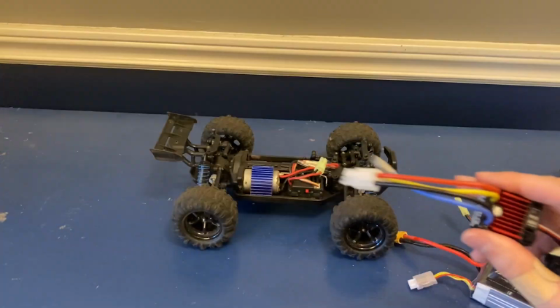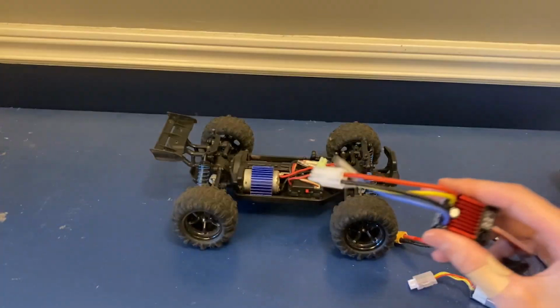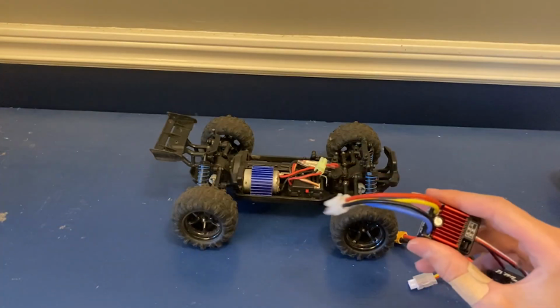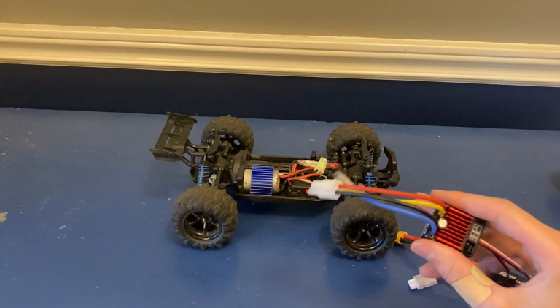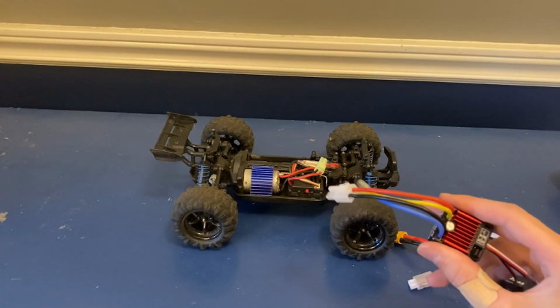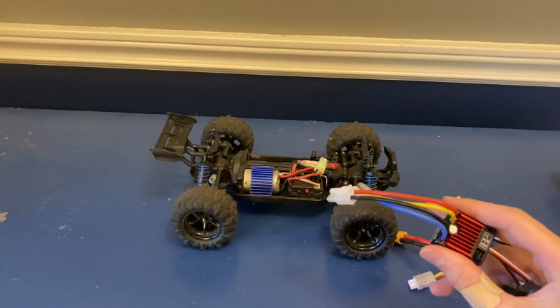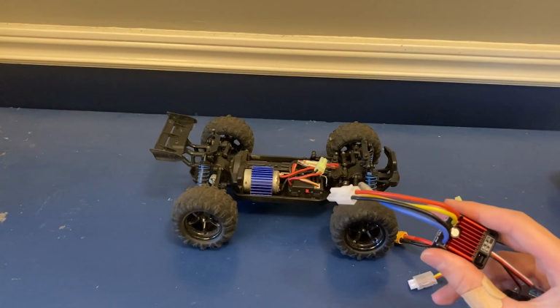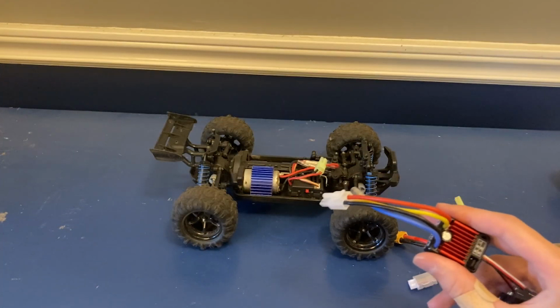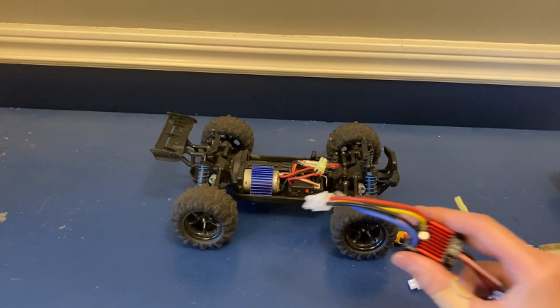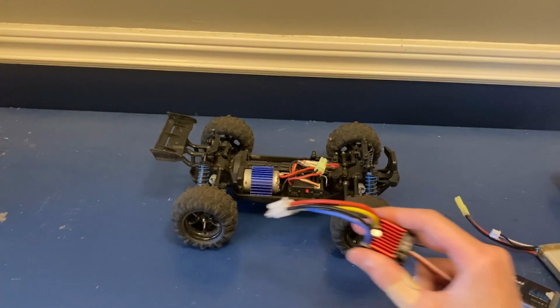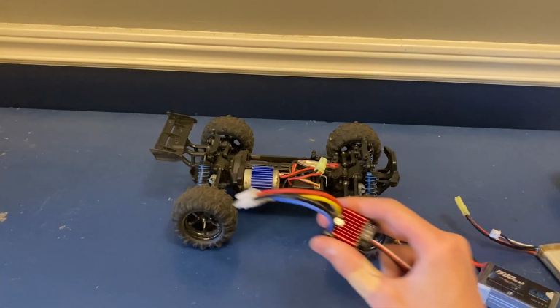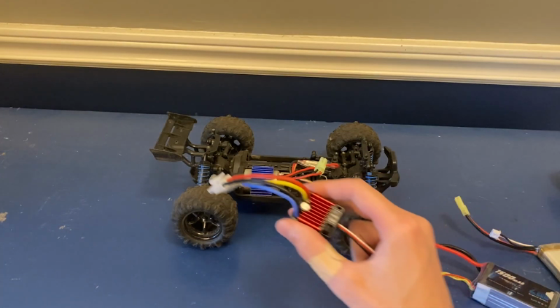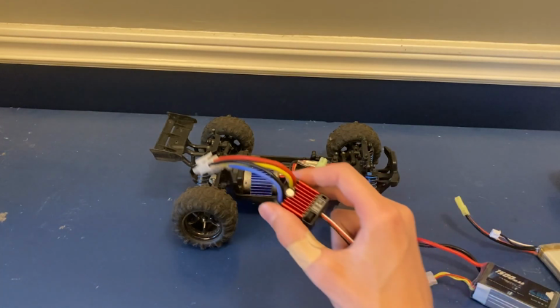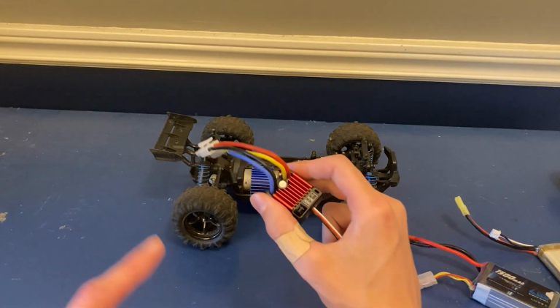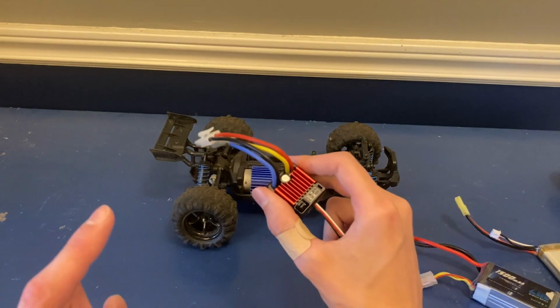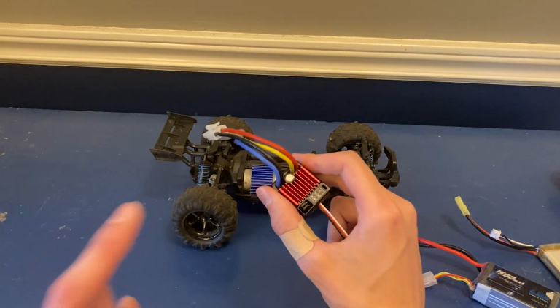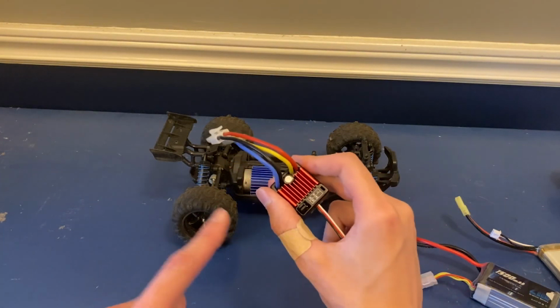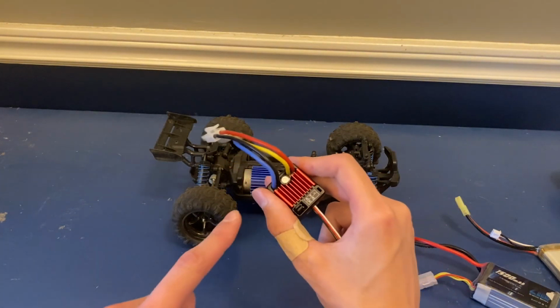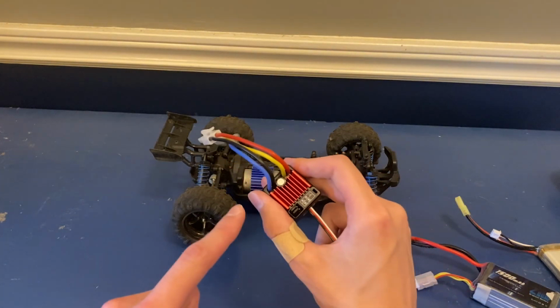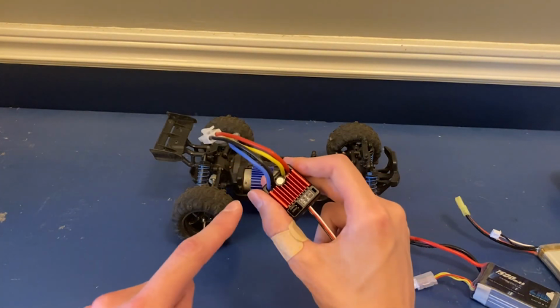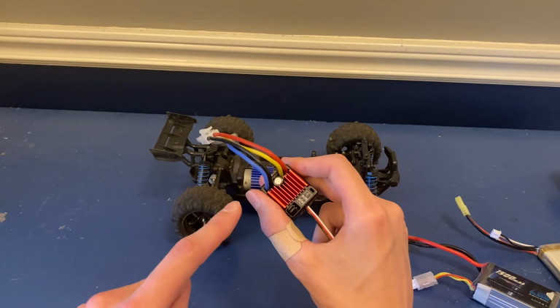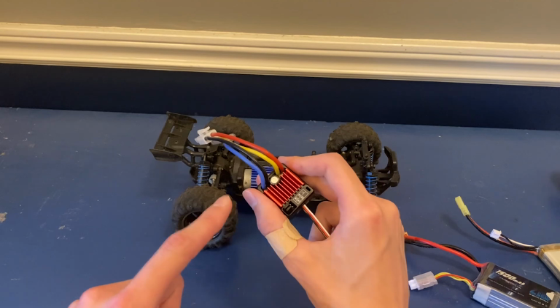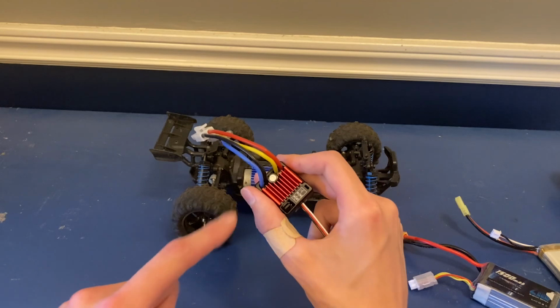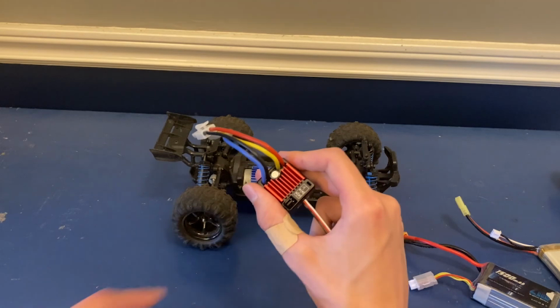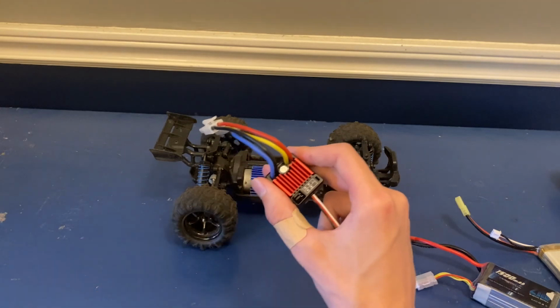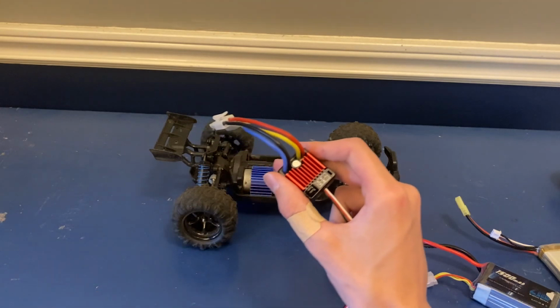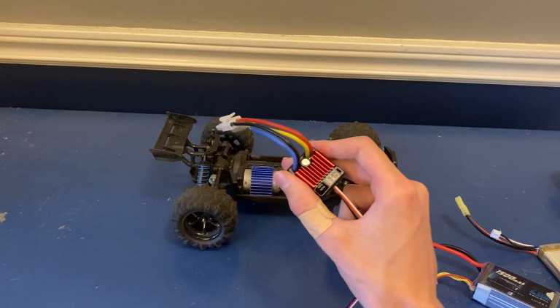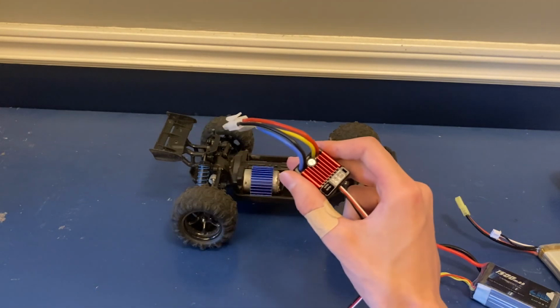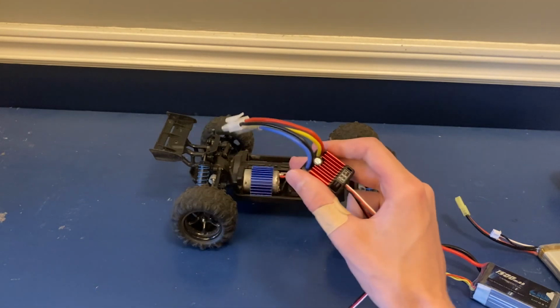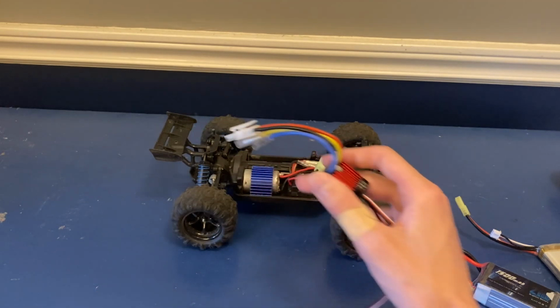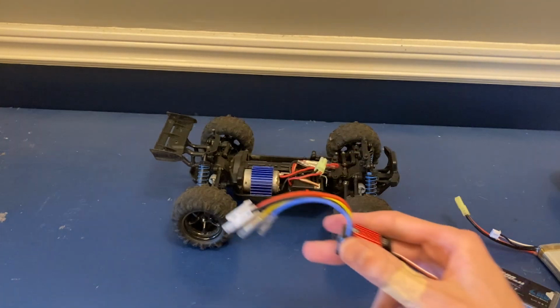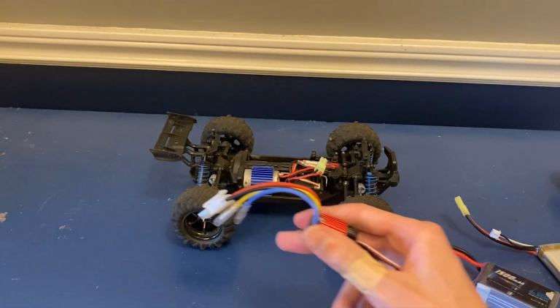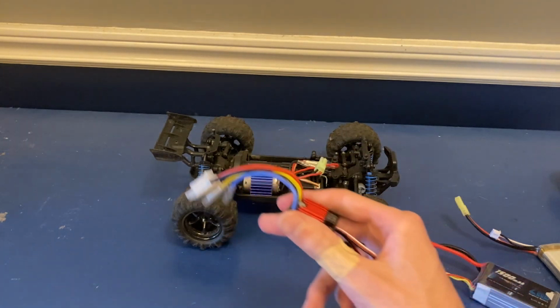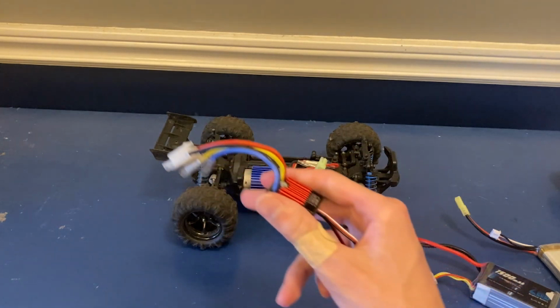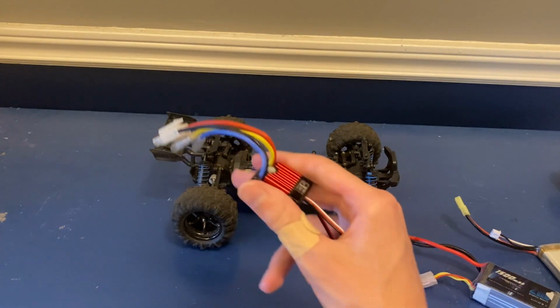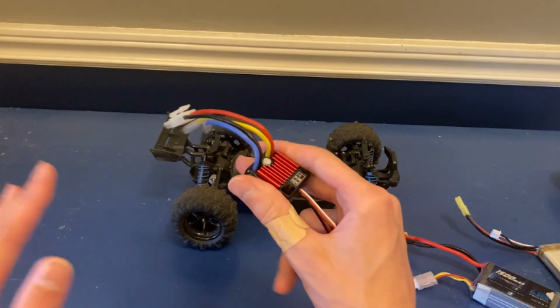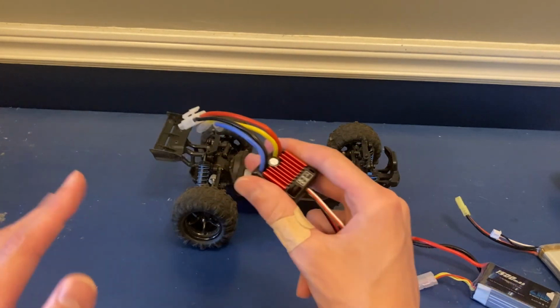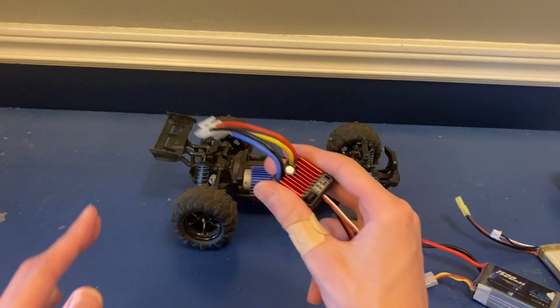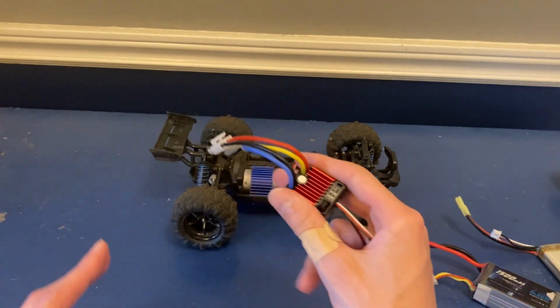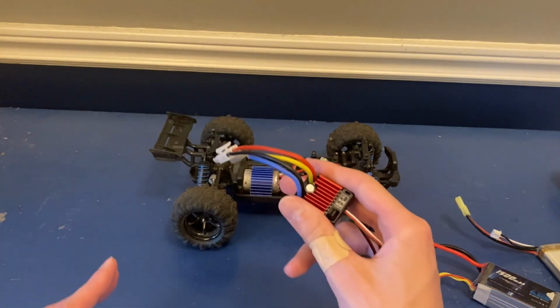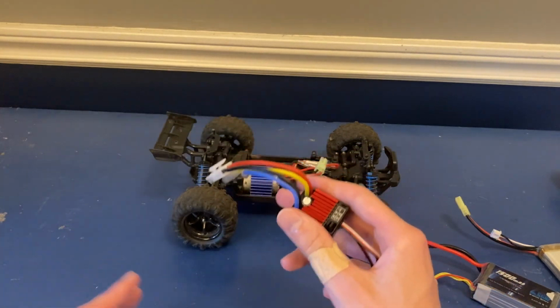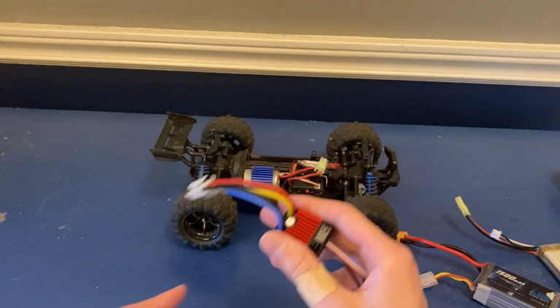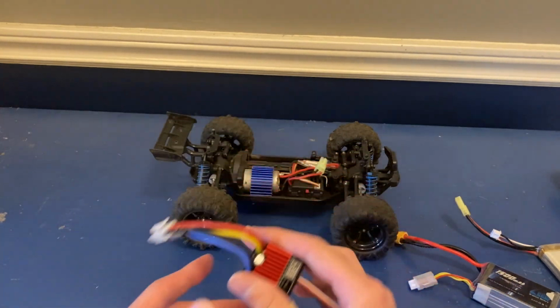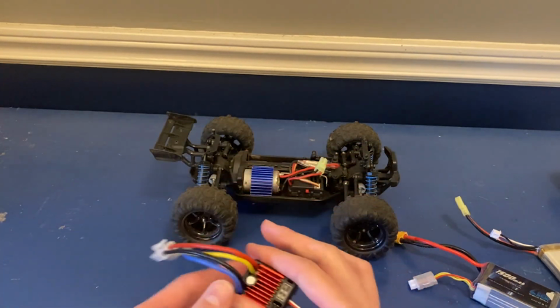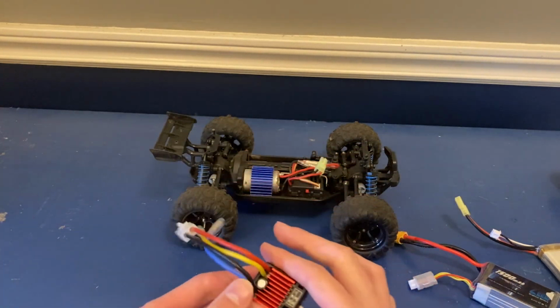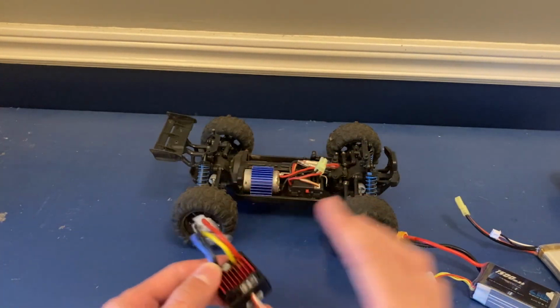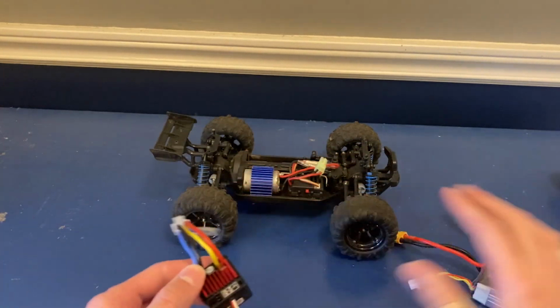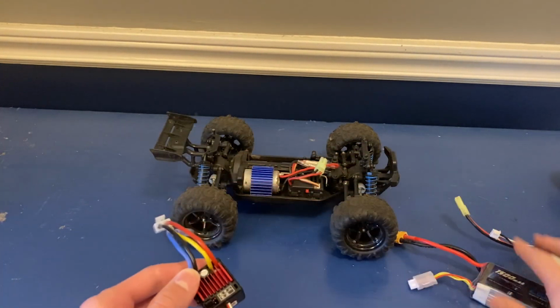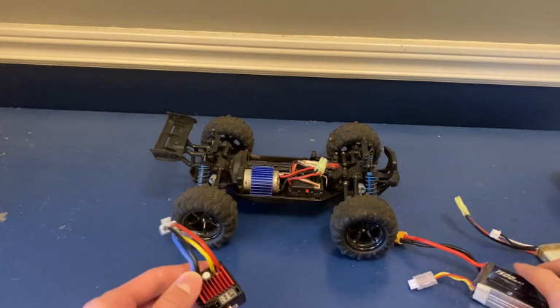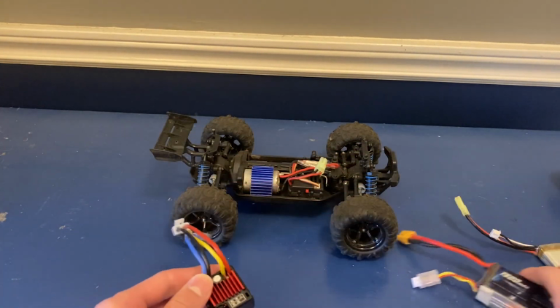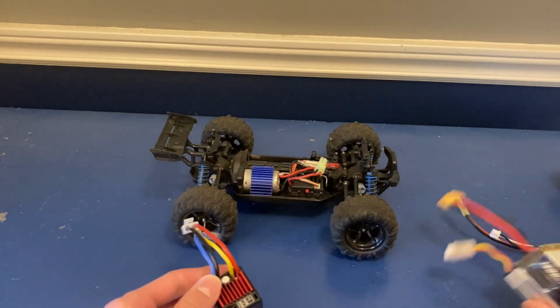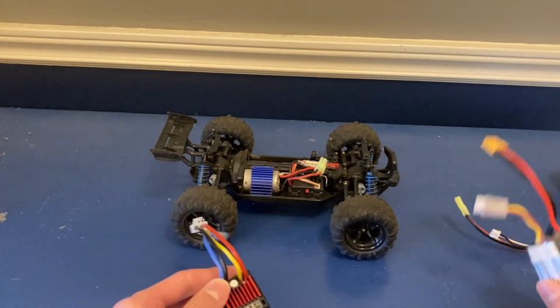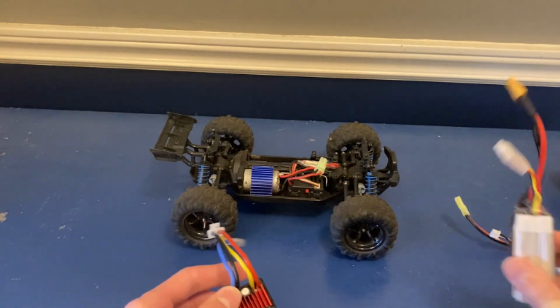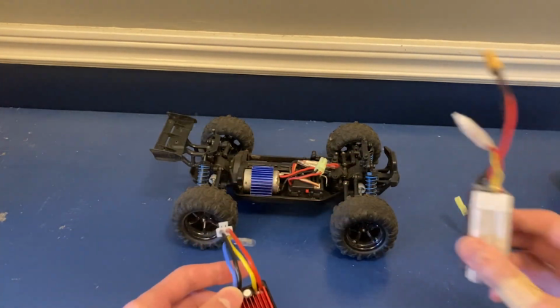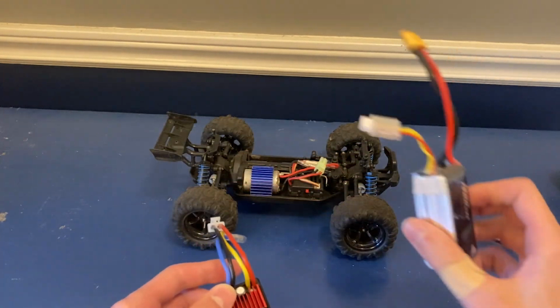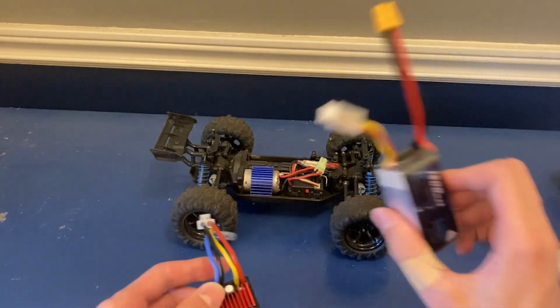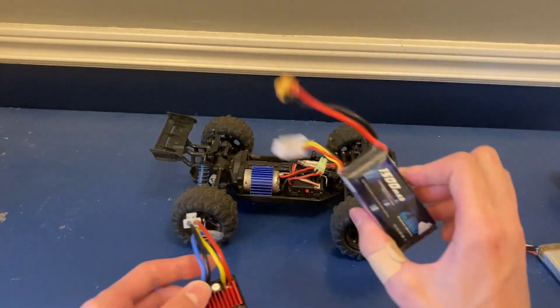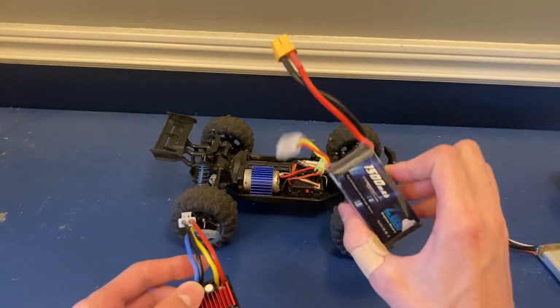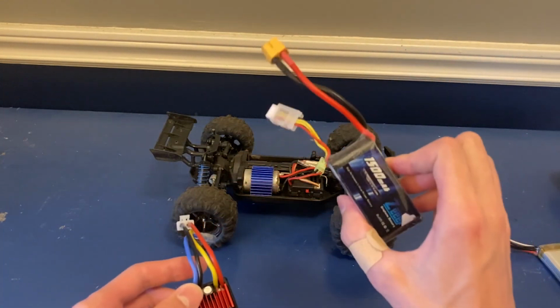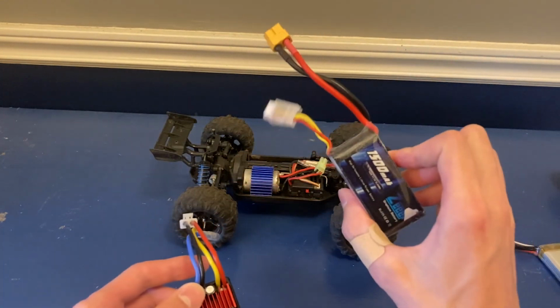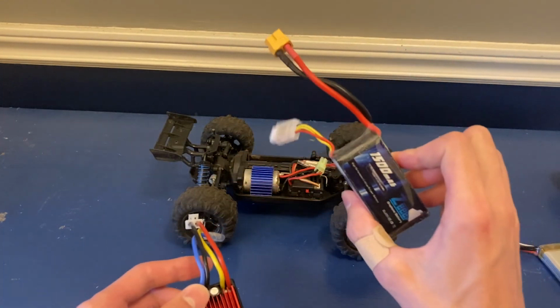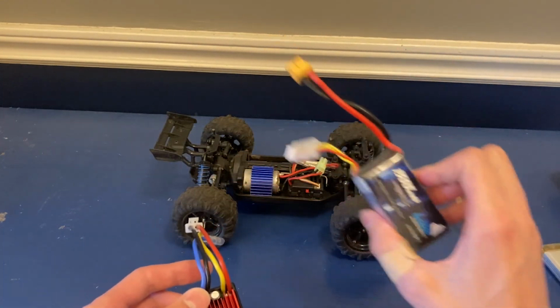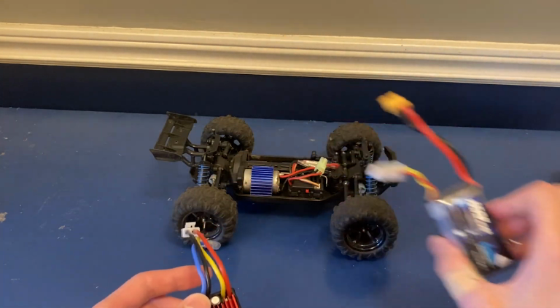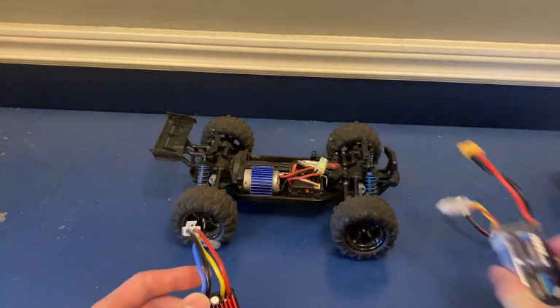So to get all that power into the motor, I've got this Hobbywing 1060 ESC. It's meant for a 1/10th scale car and it can handle a 3S LiPo so it should do pretty well with this.